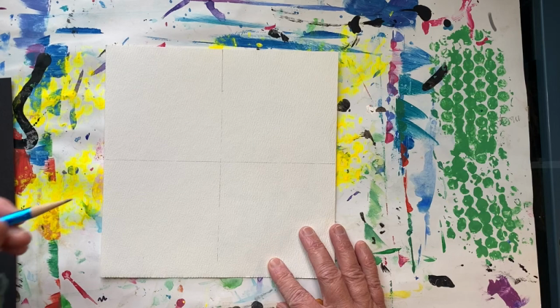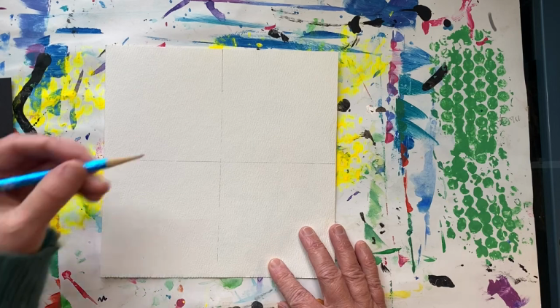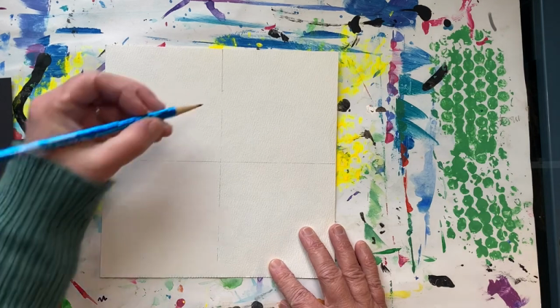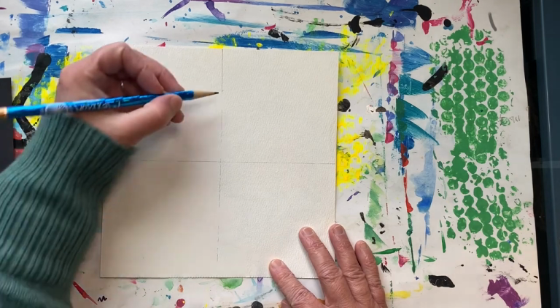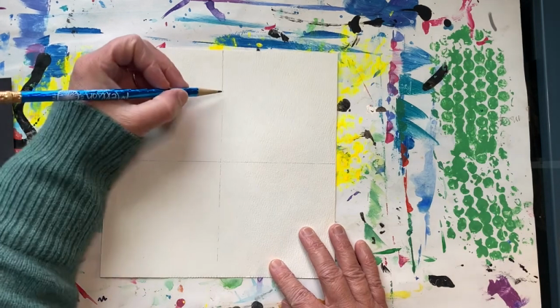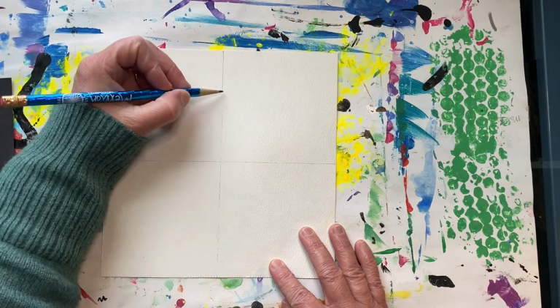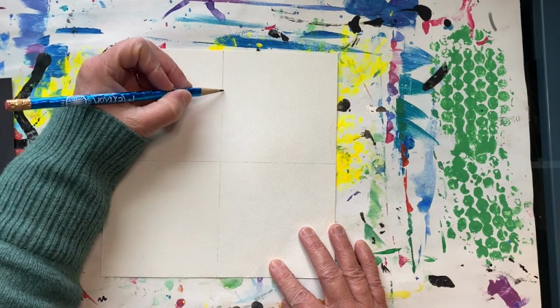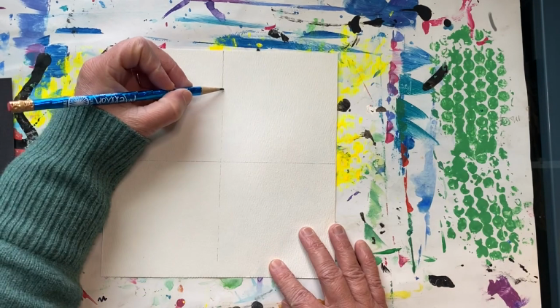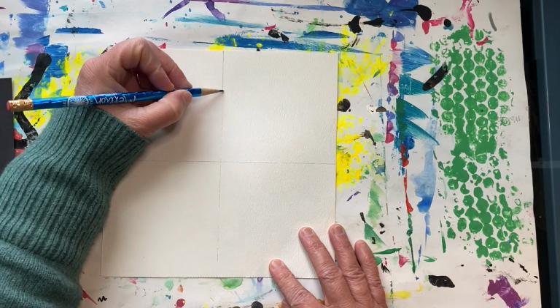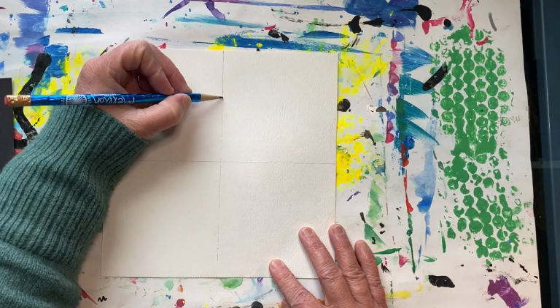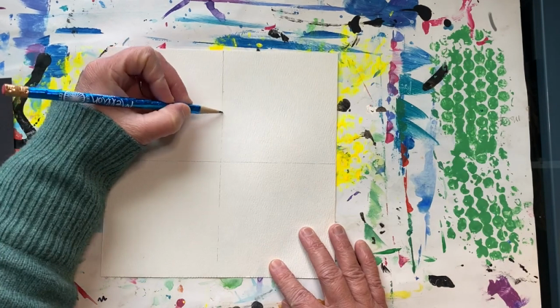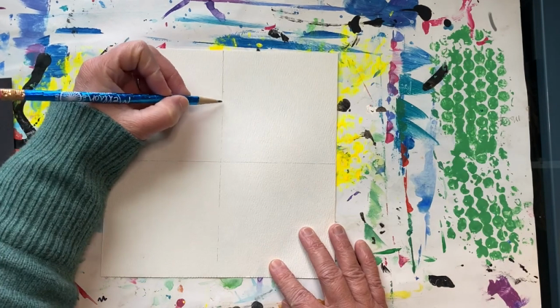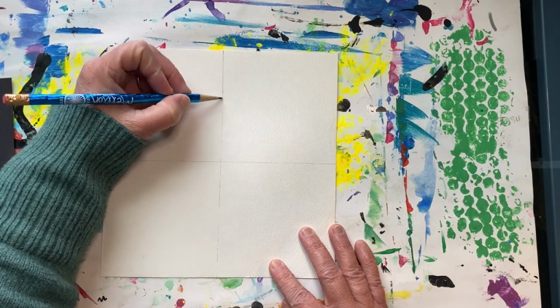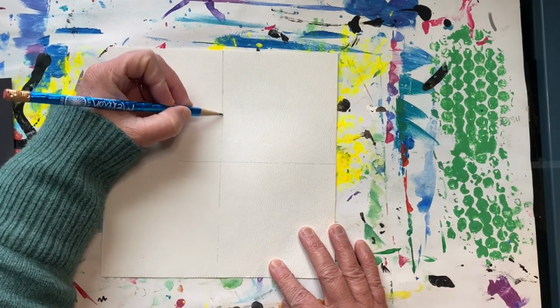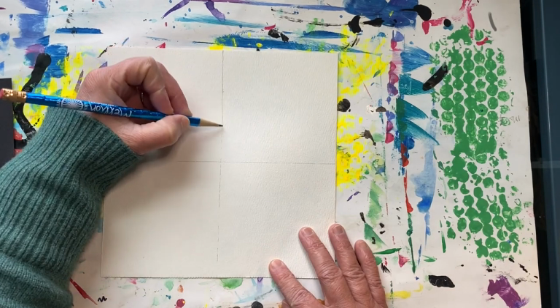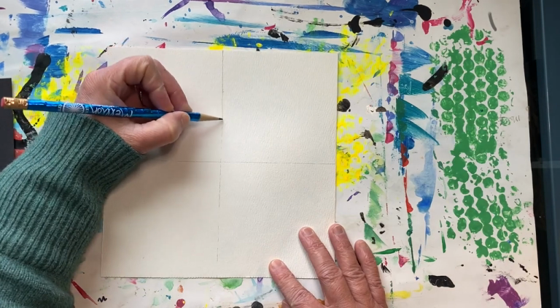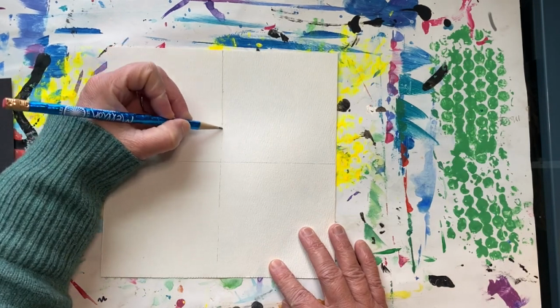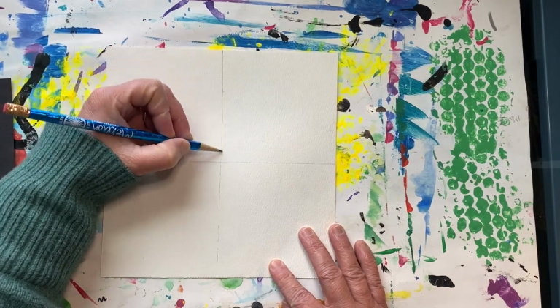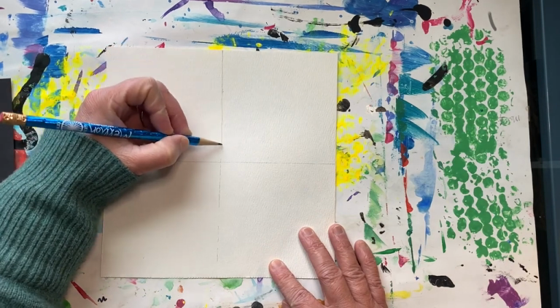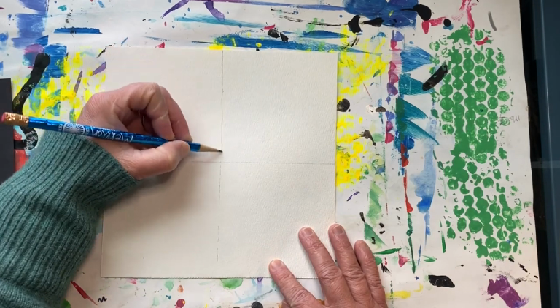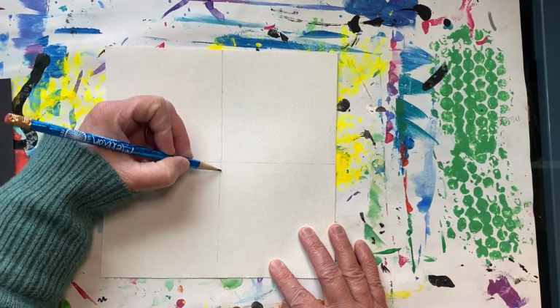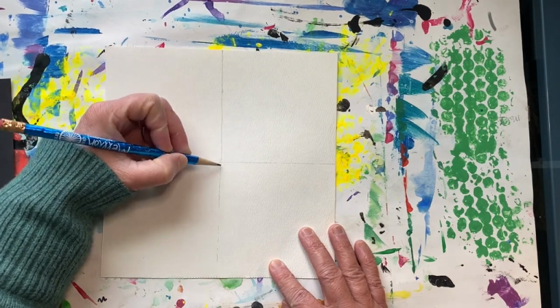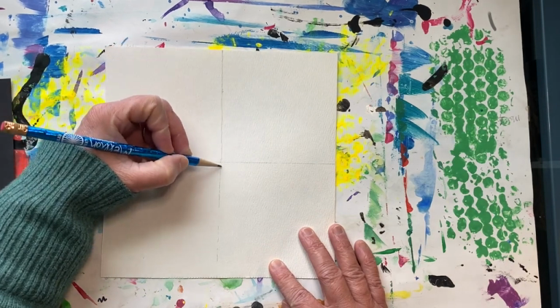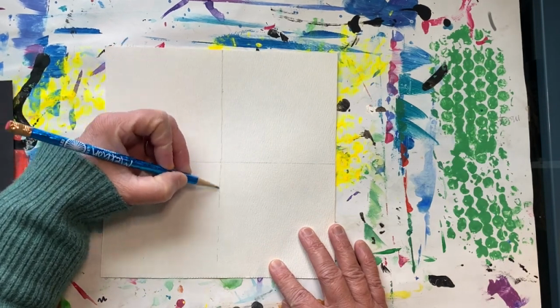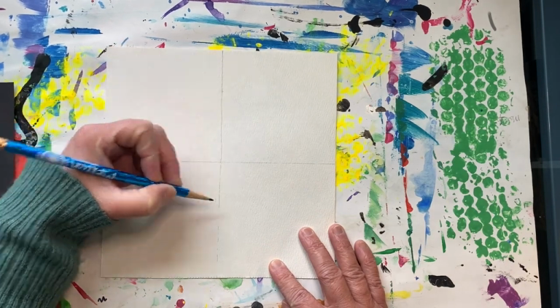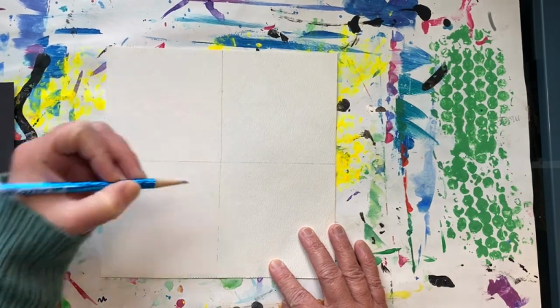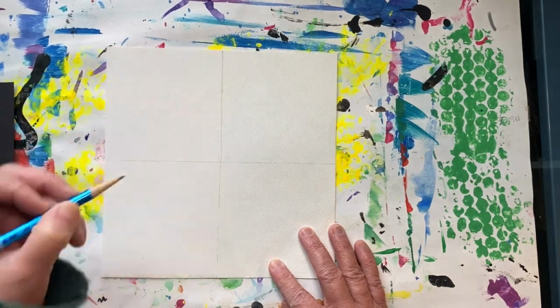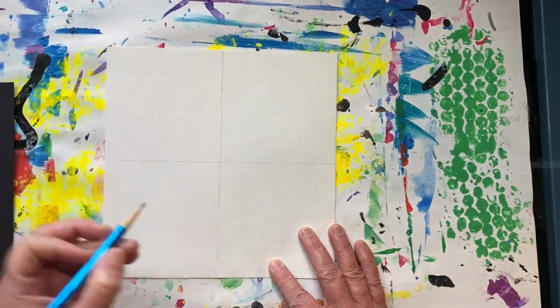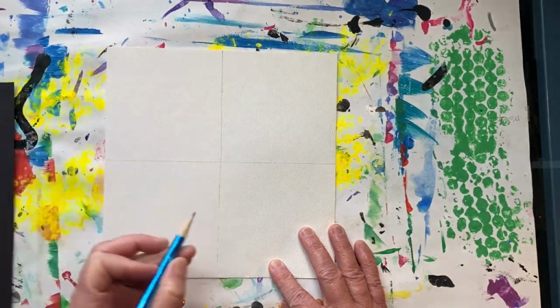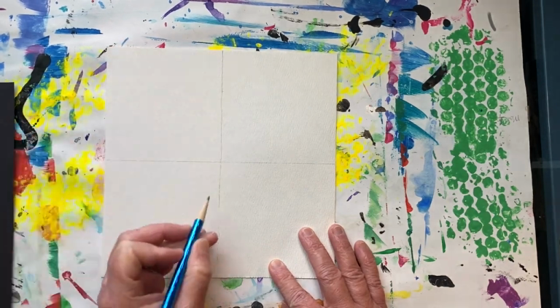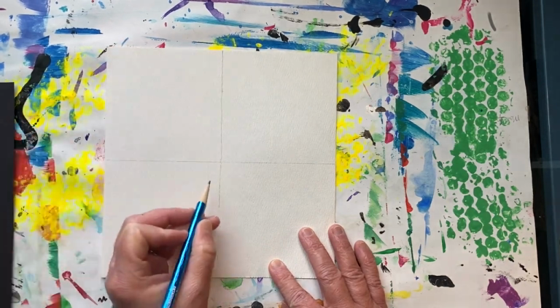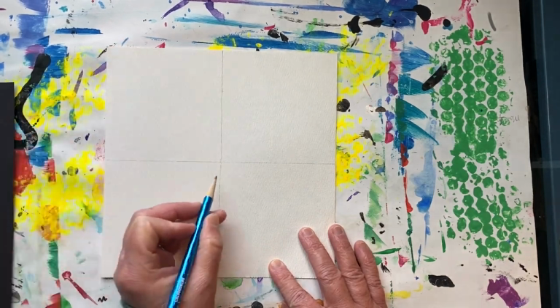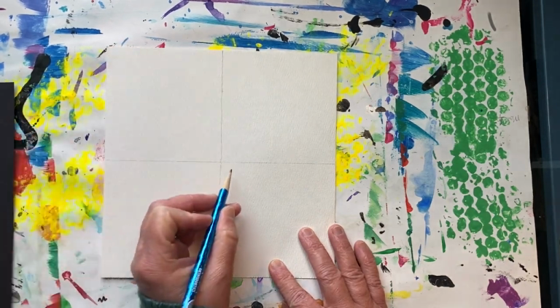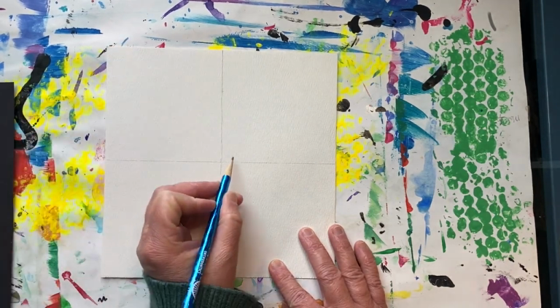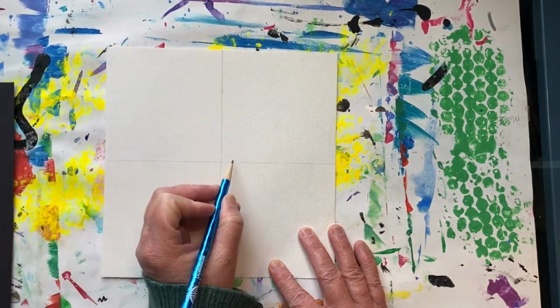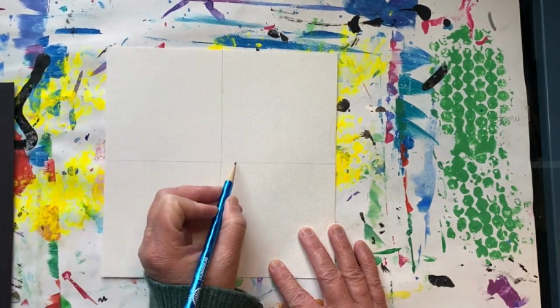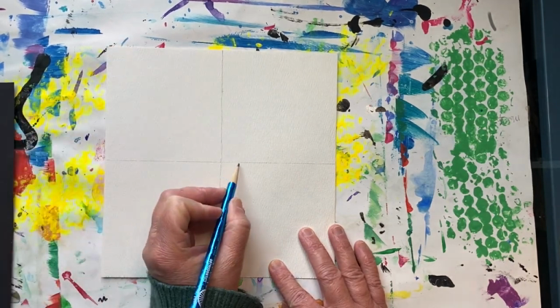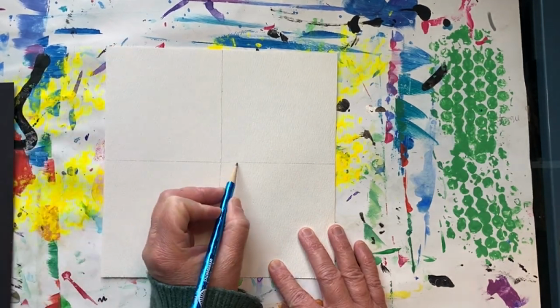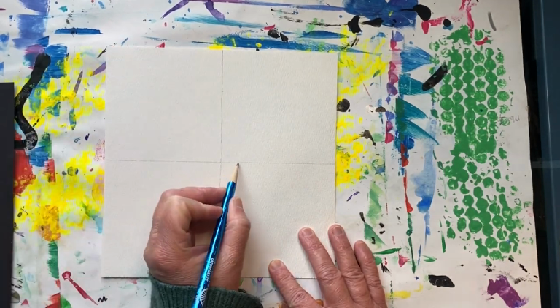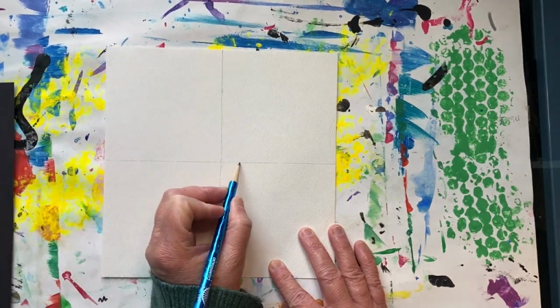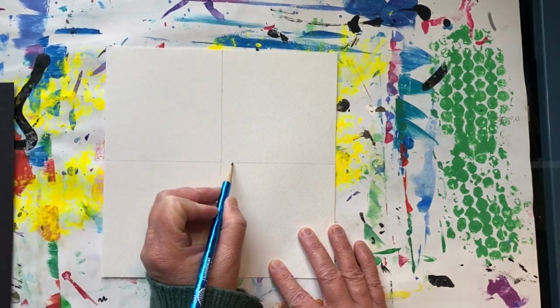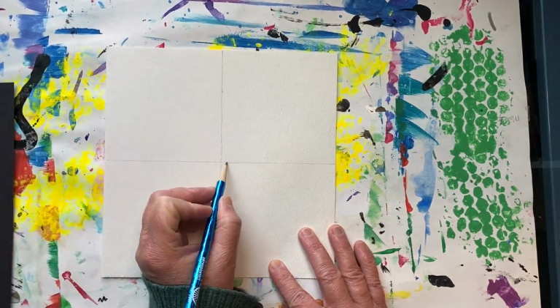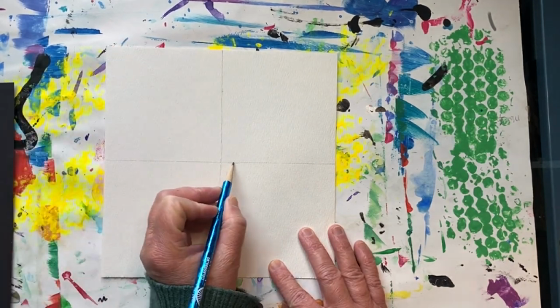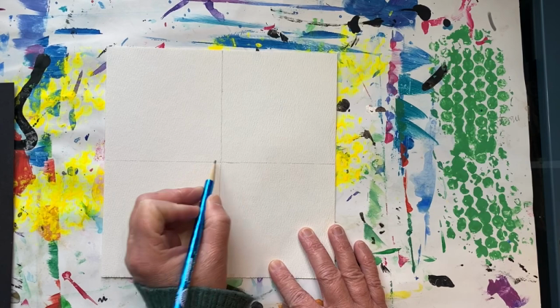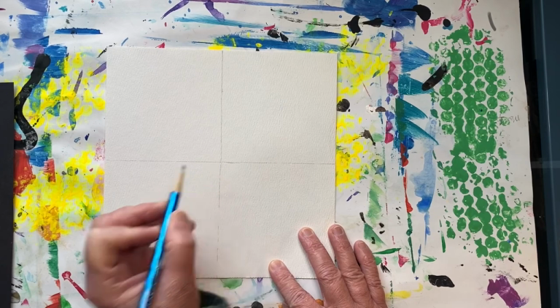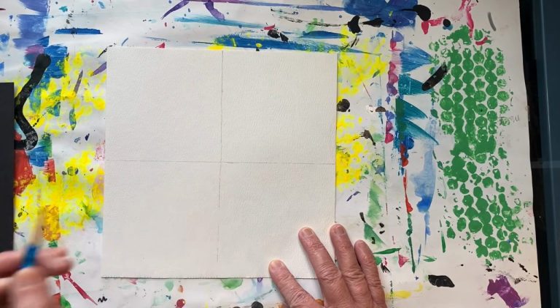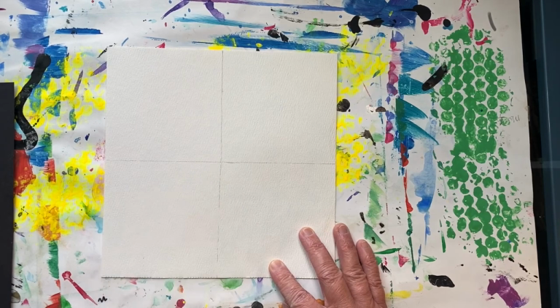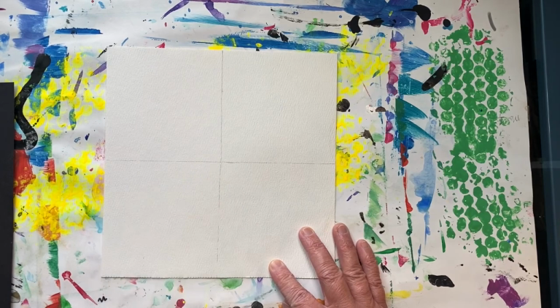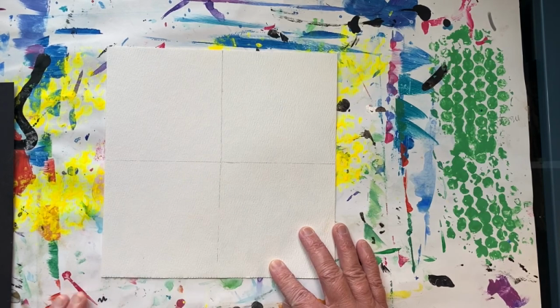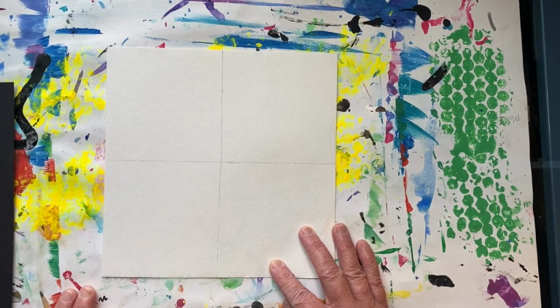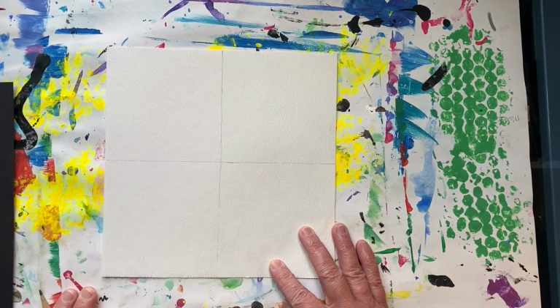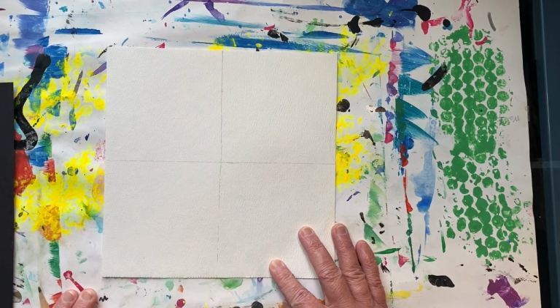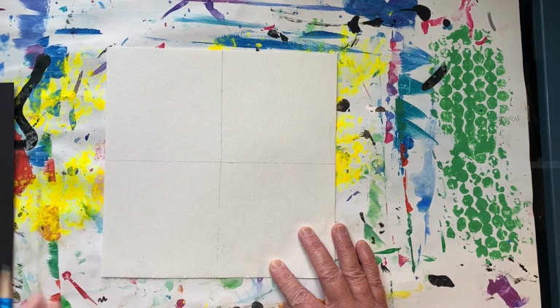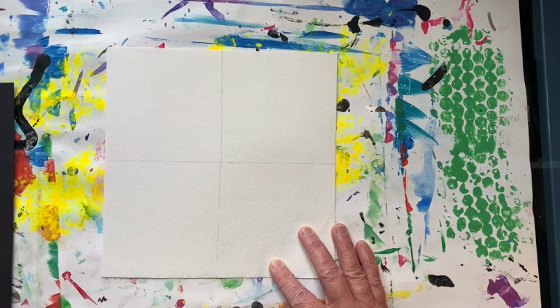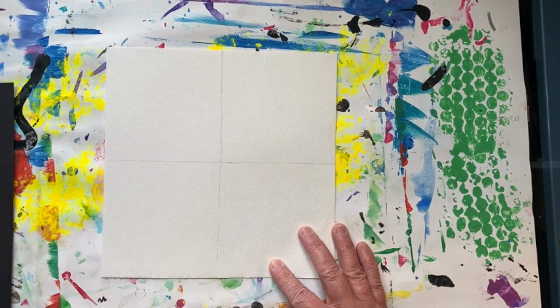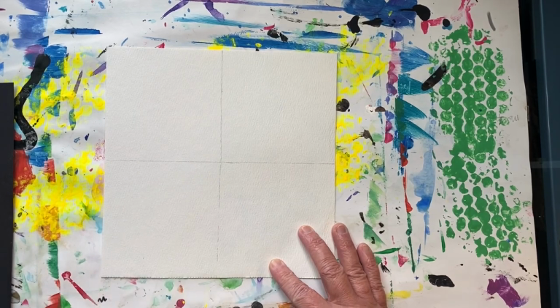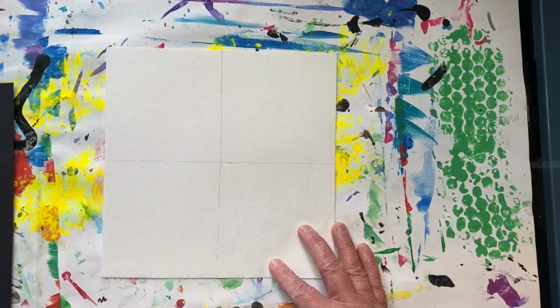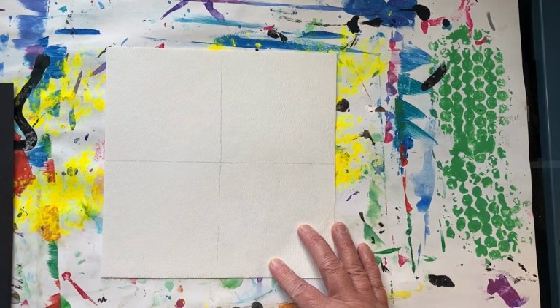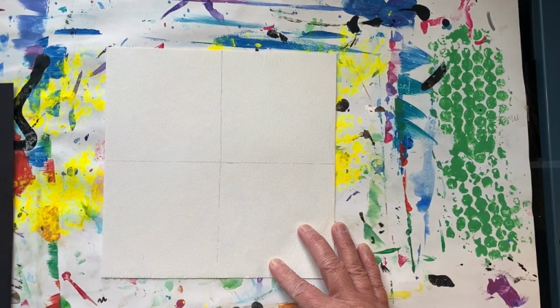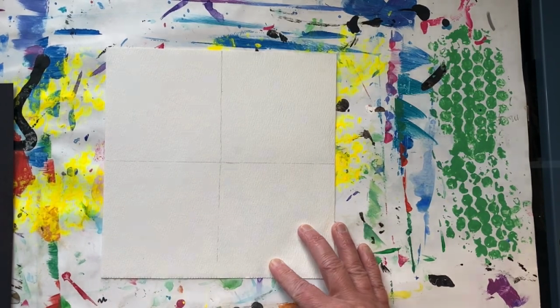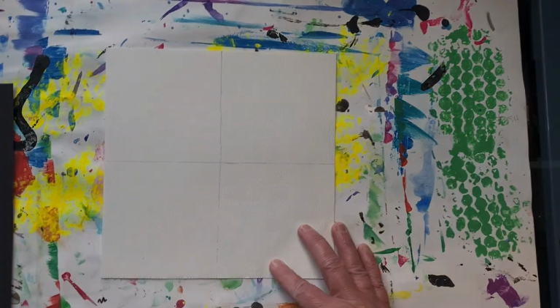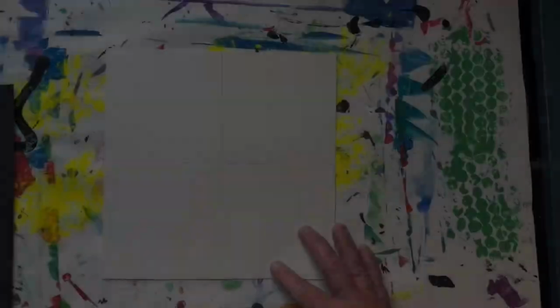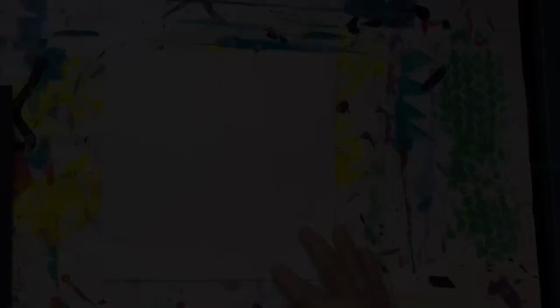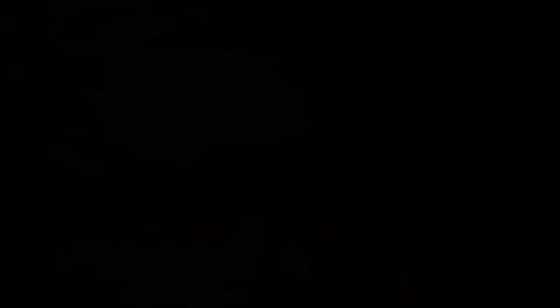You are going to learn how to do a grid drawing today for this project. We just created a simple grid.